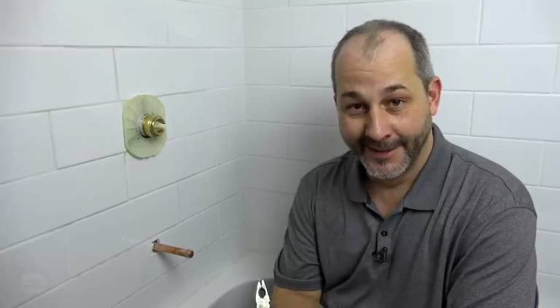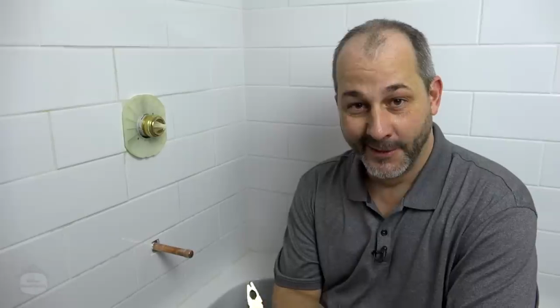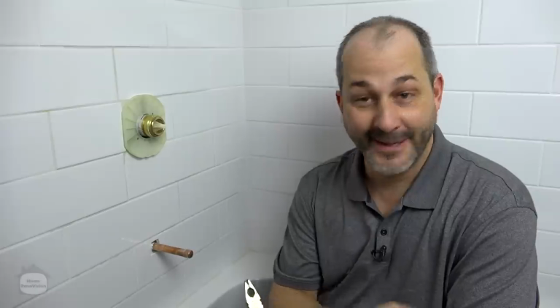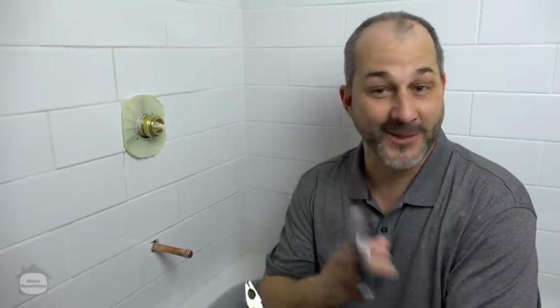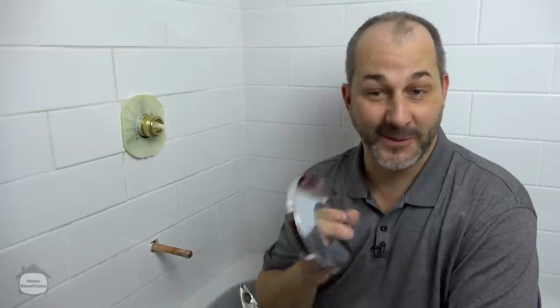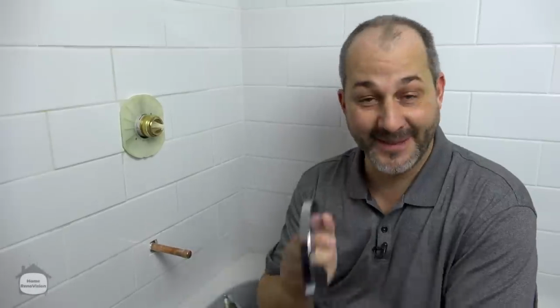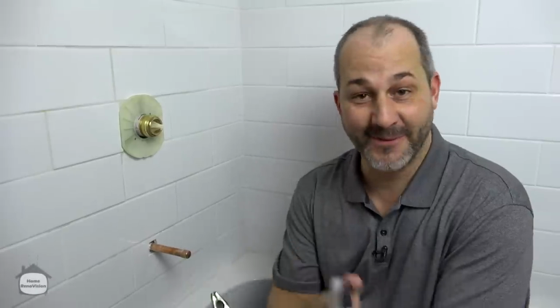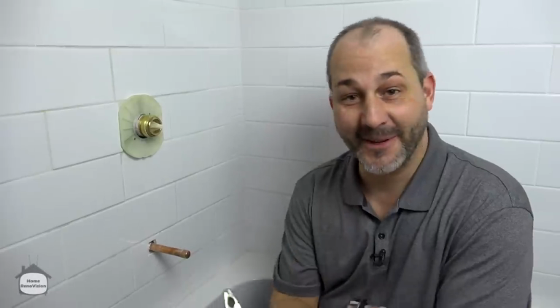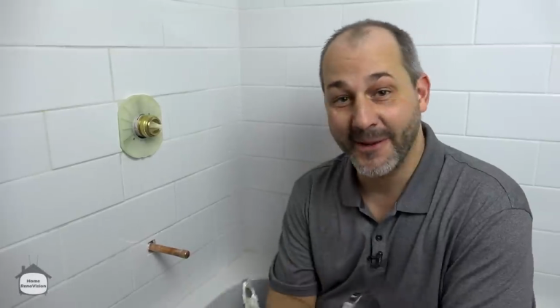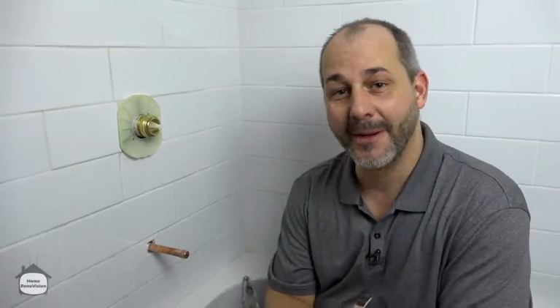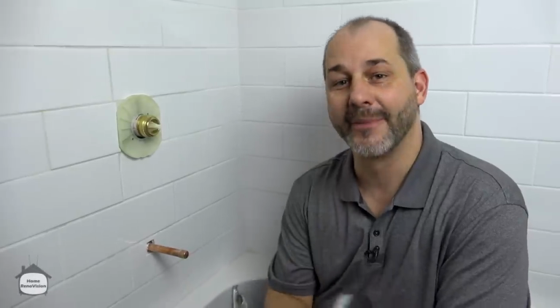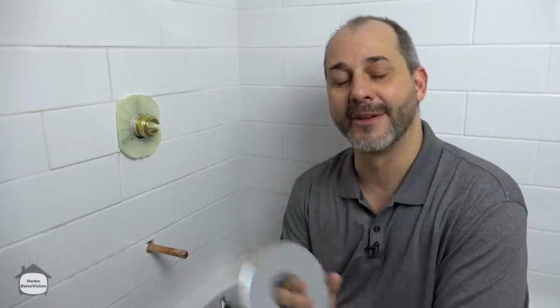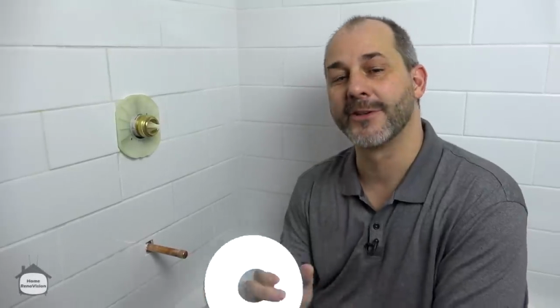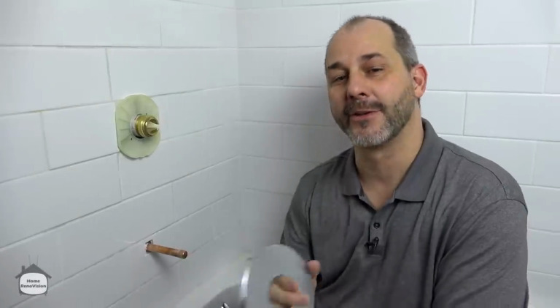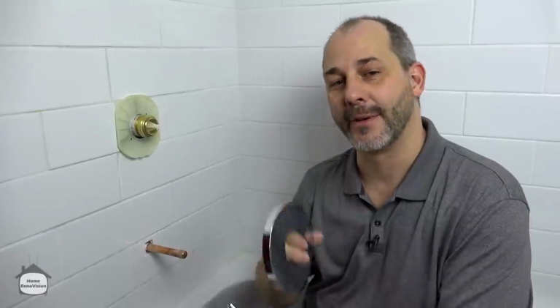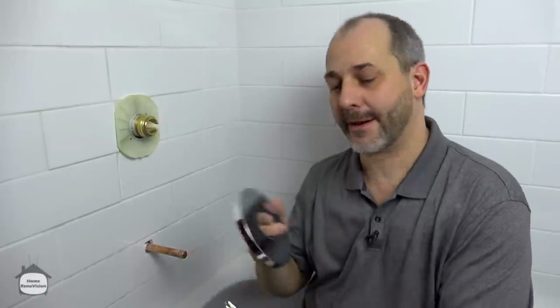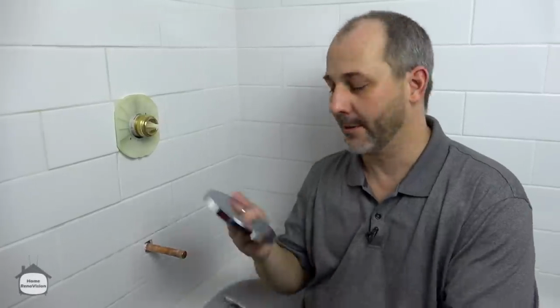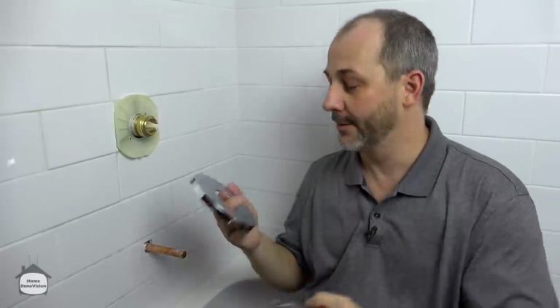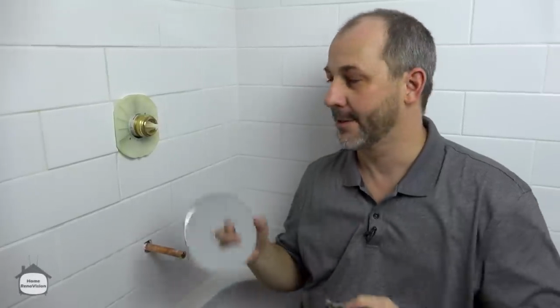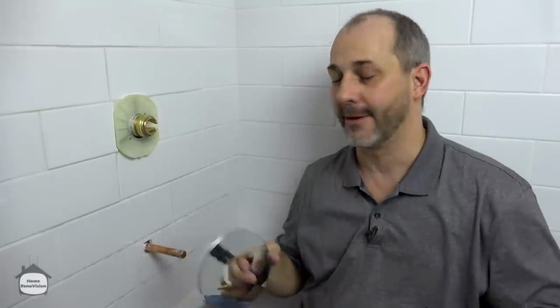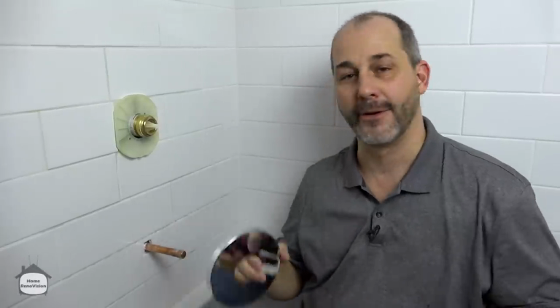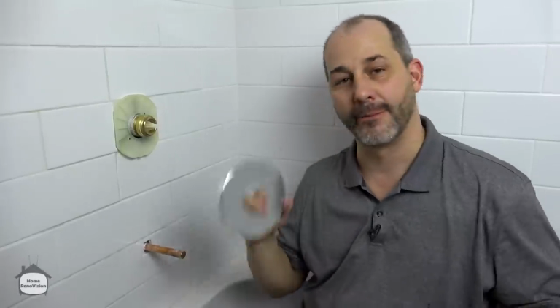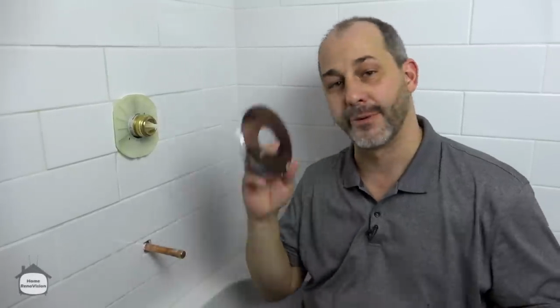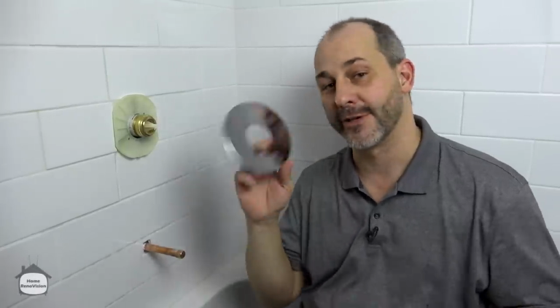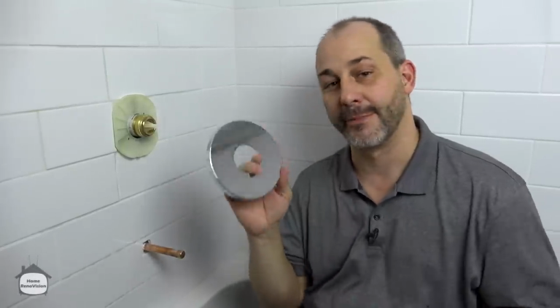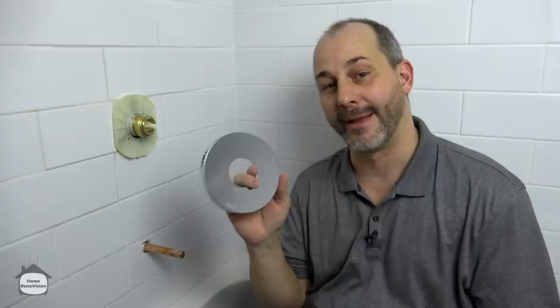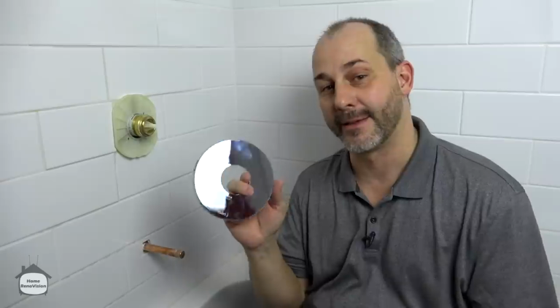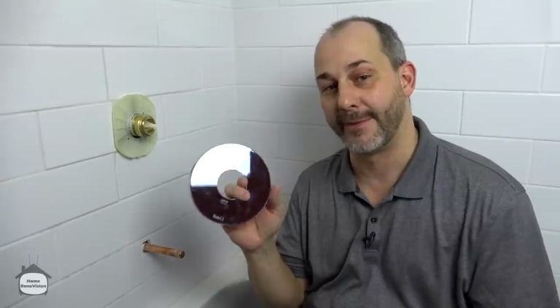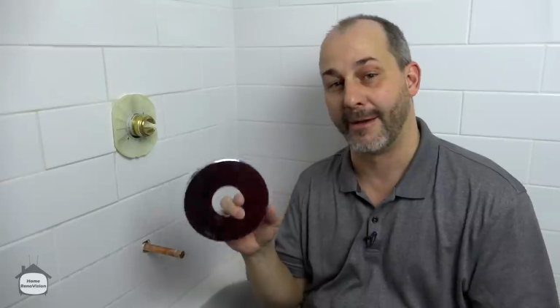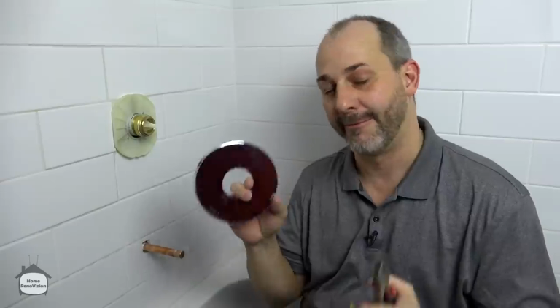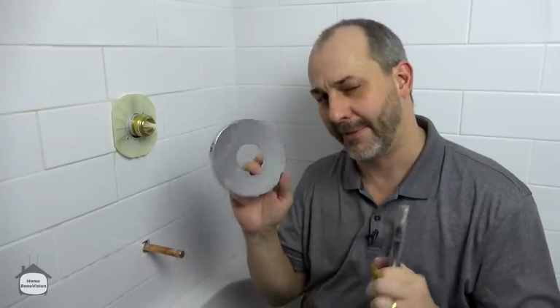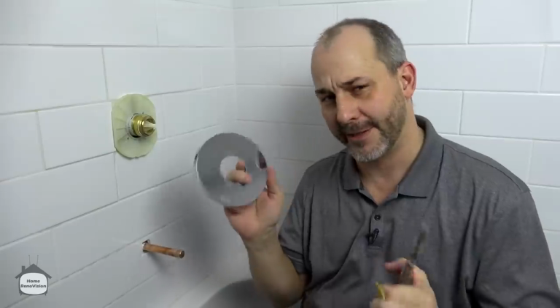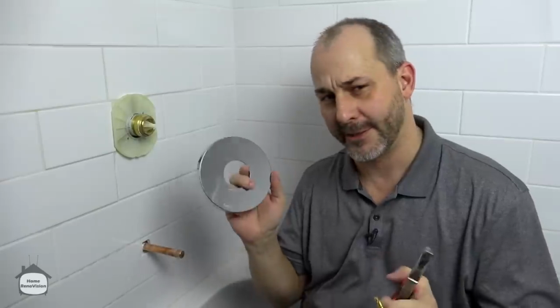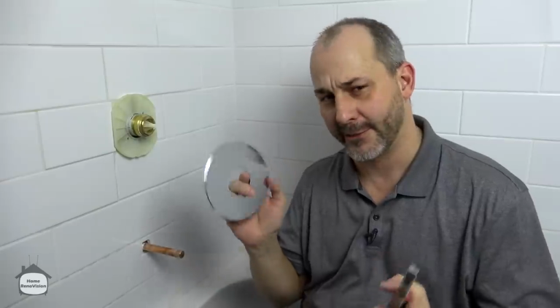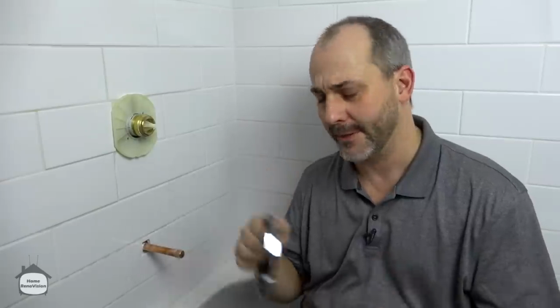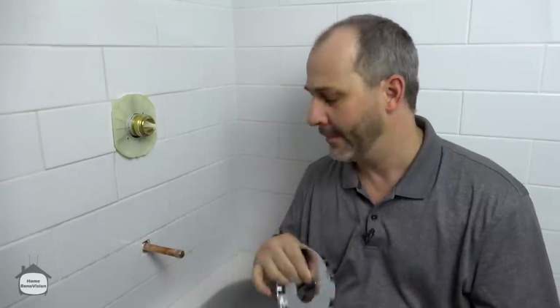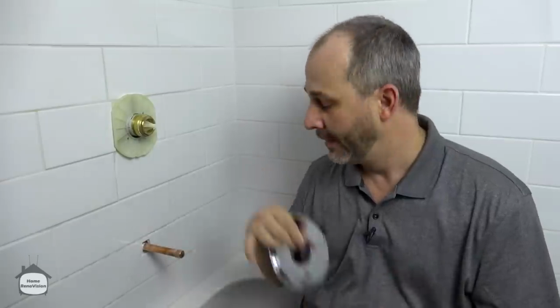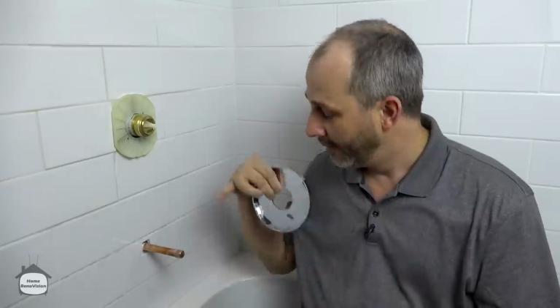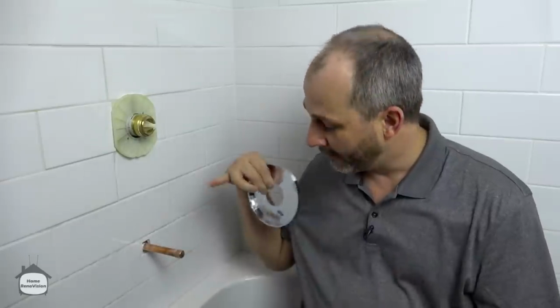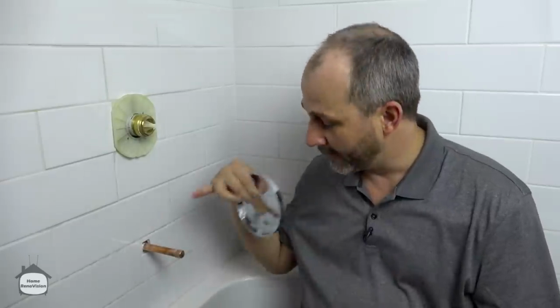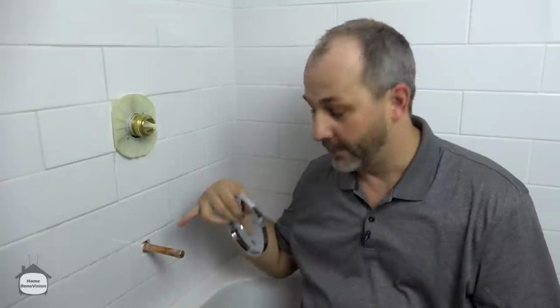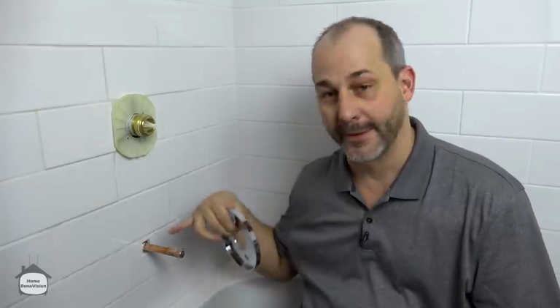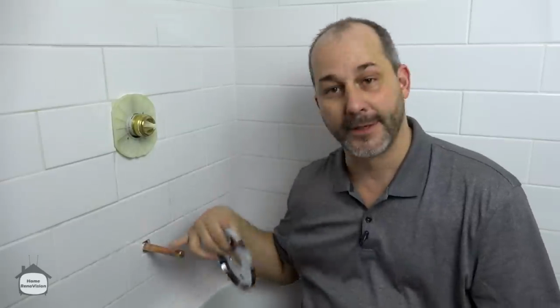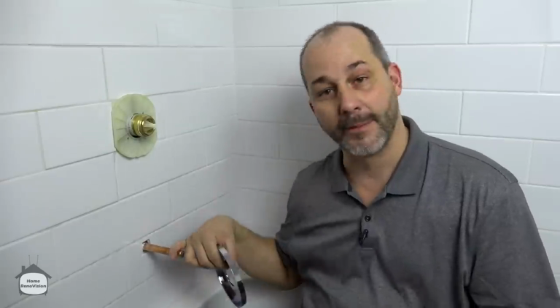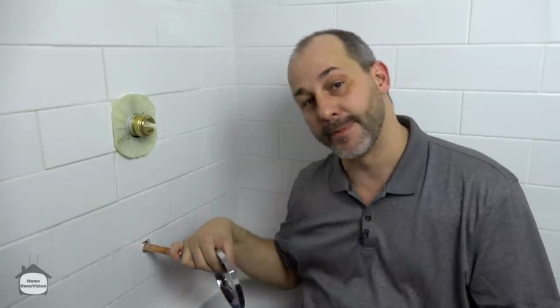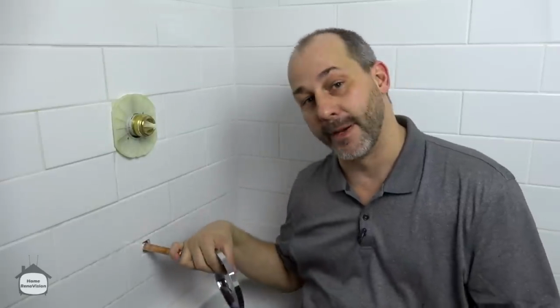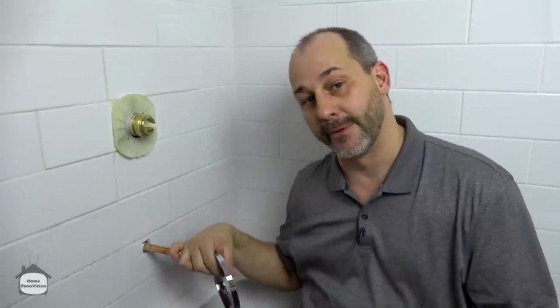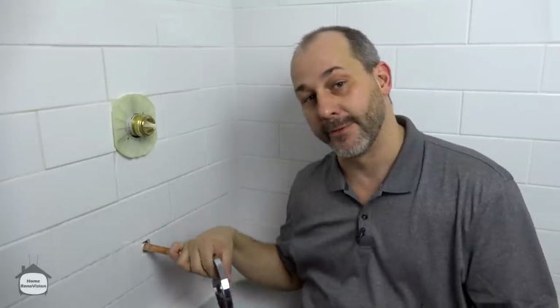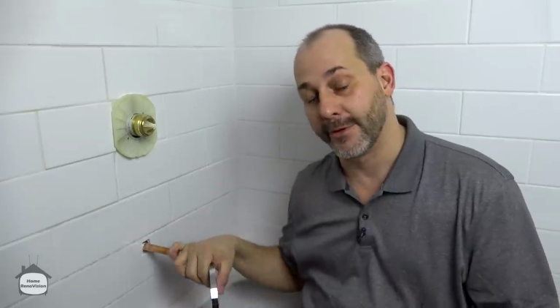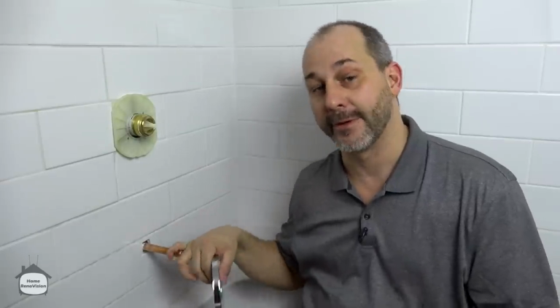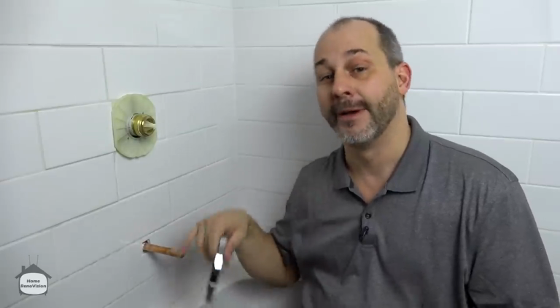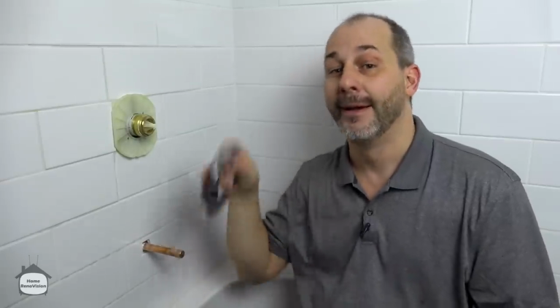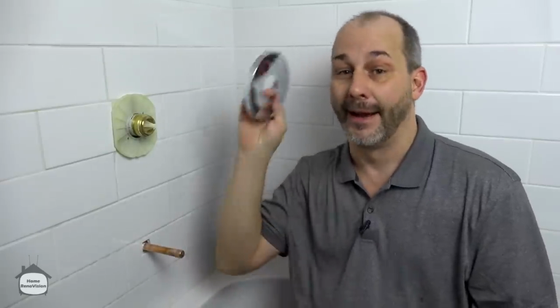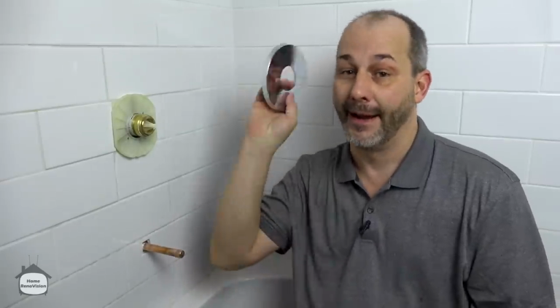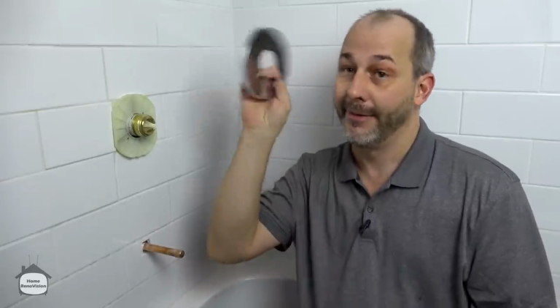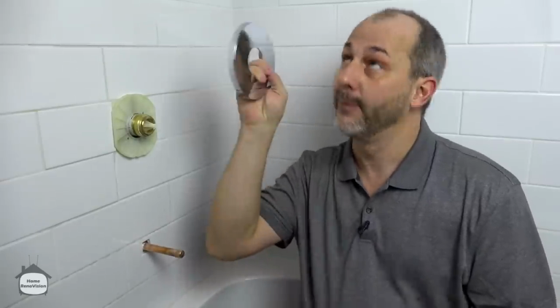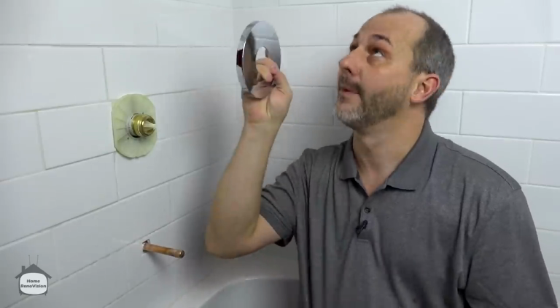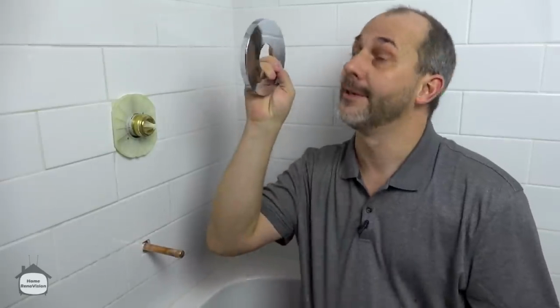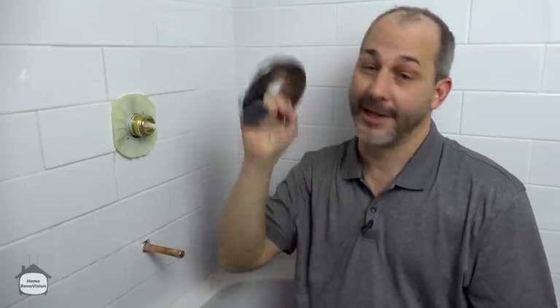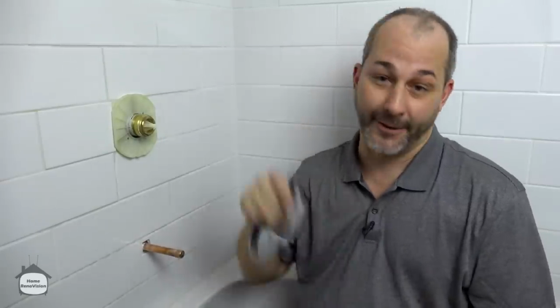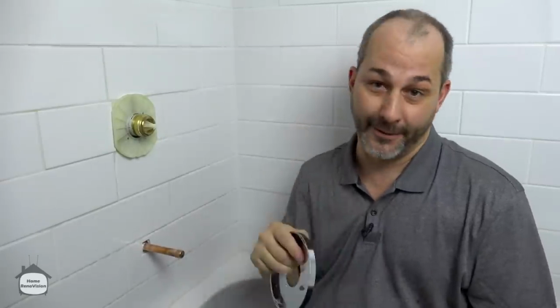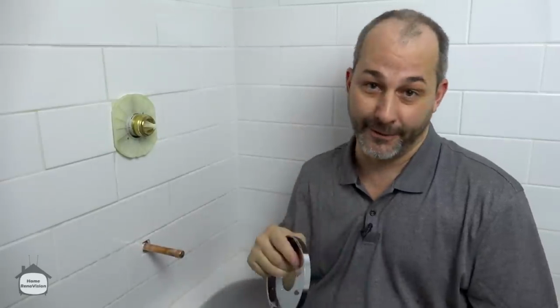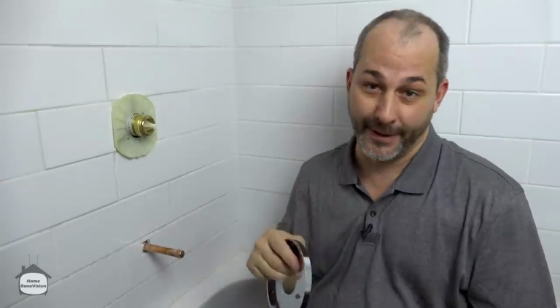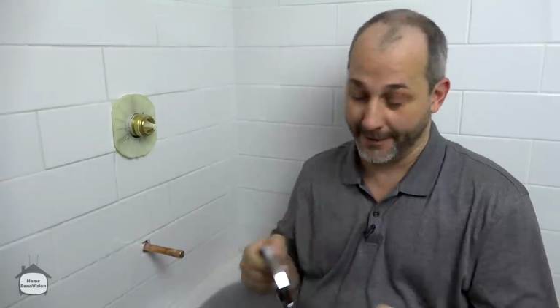In this video I'm going to show you how to install your pressure balance valve finishing trim, along with the tub spout and diverter and the rain shower overhead.